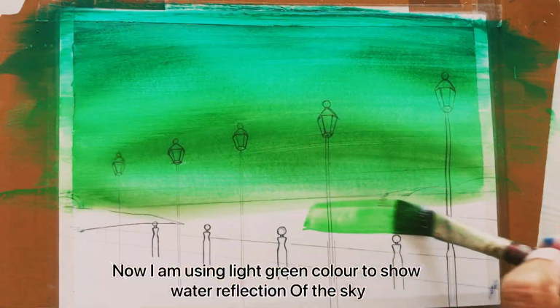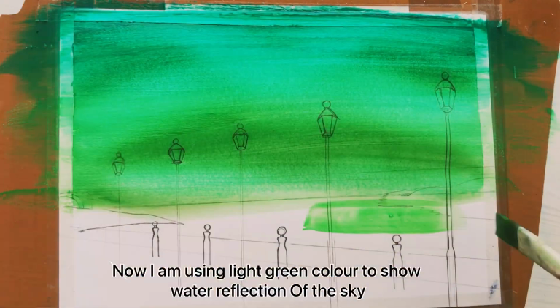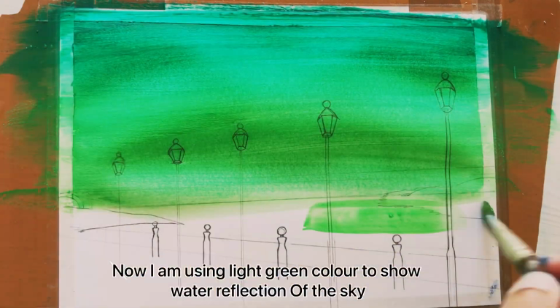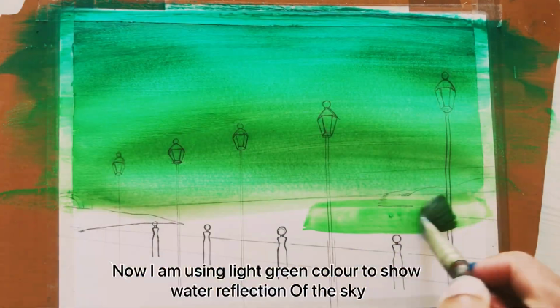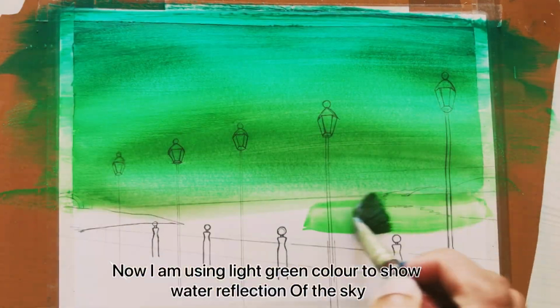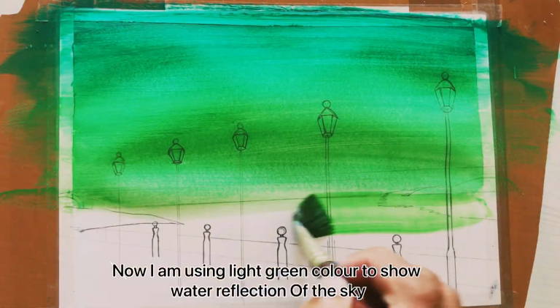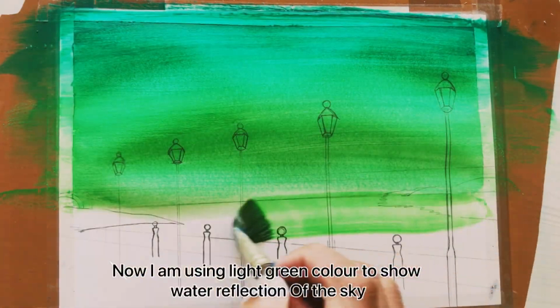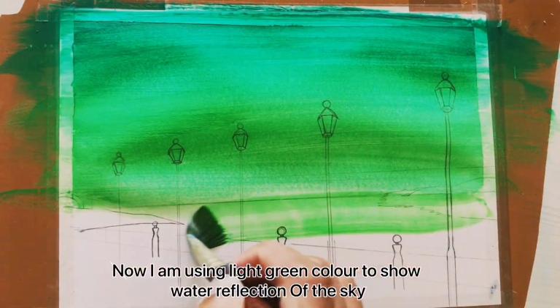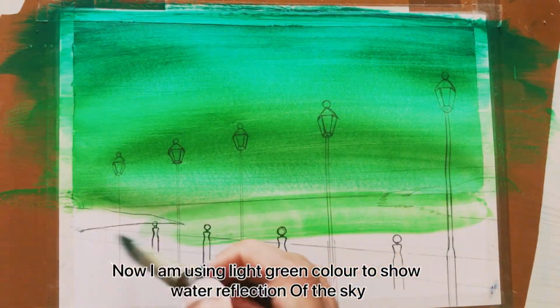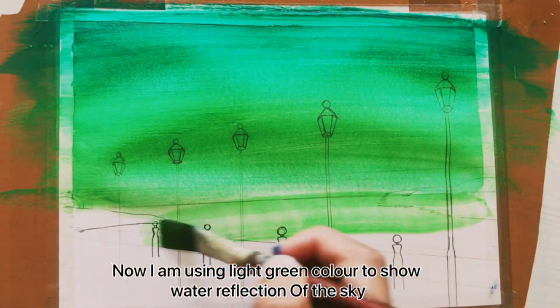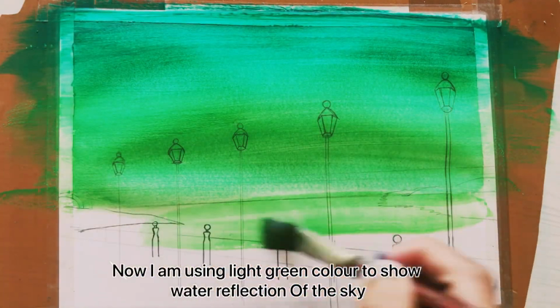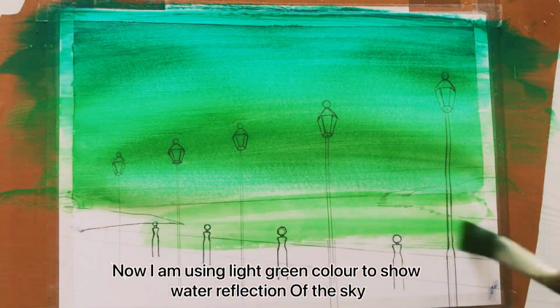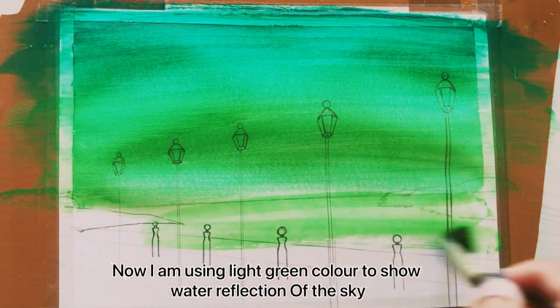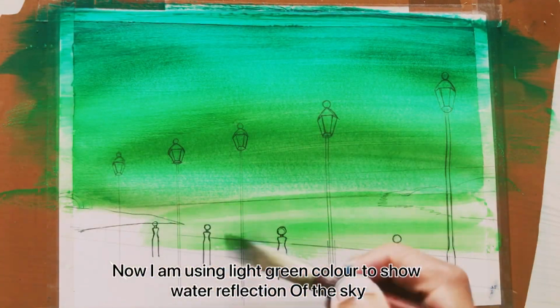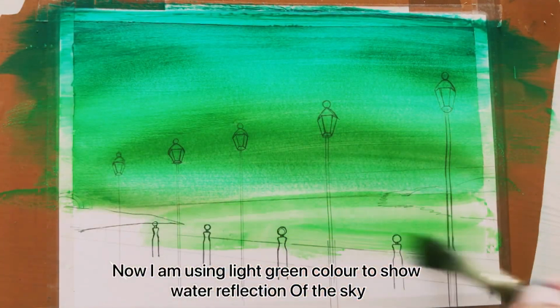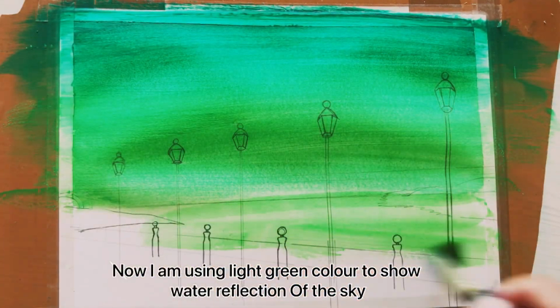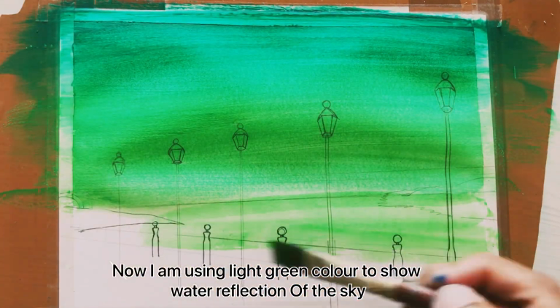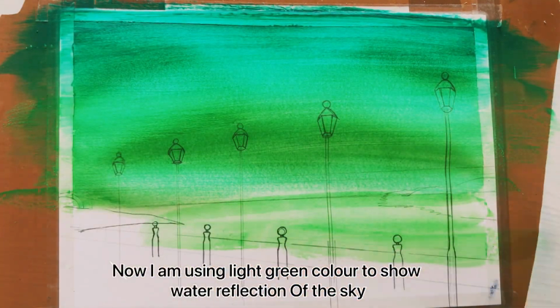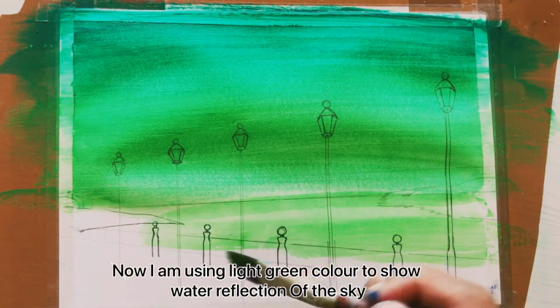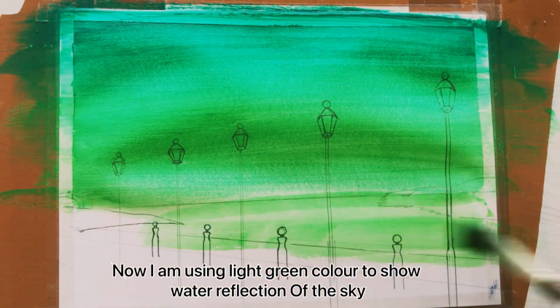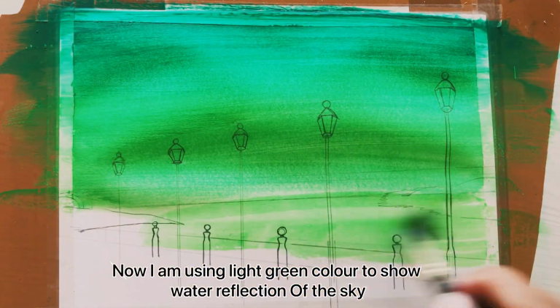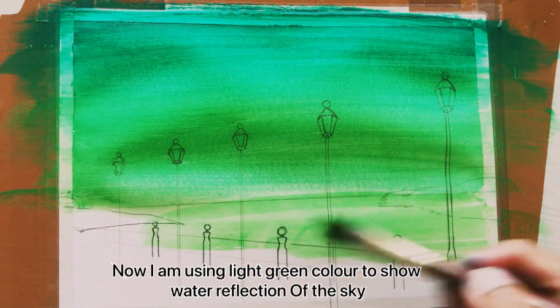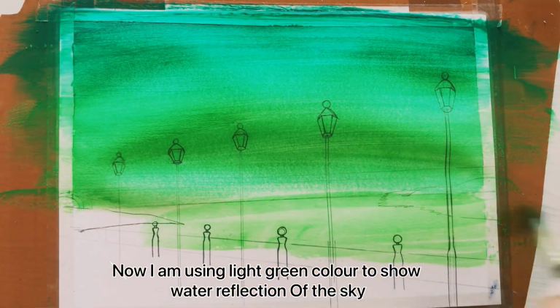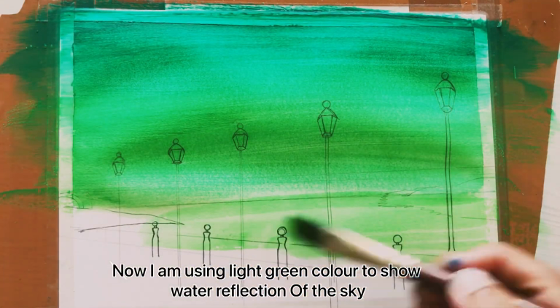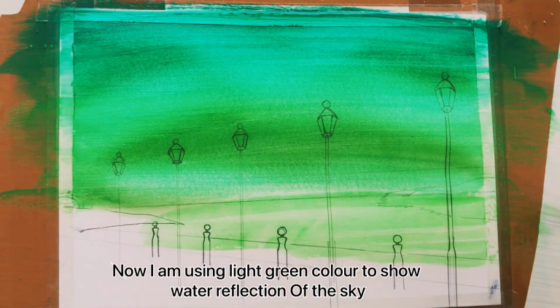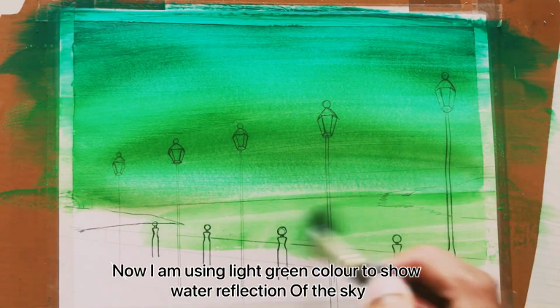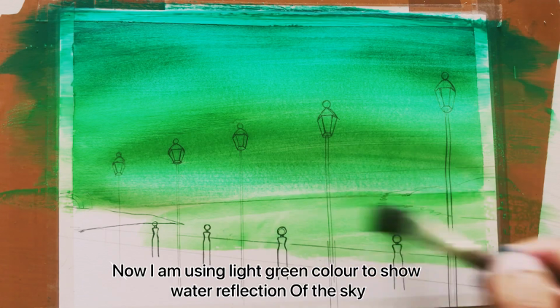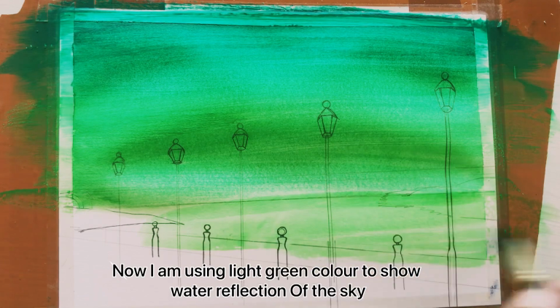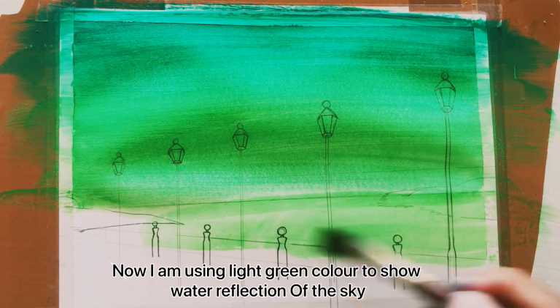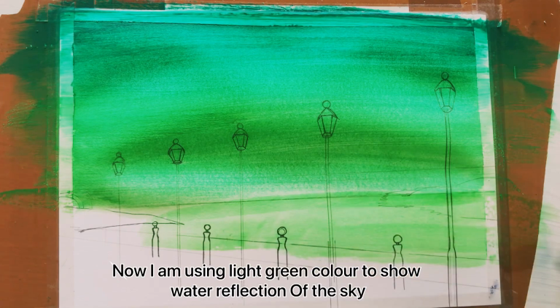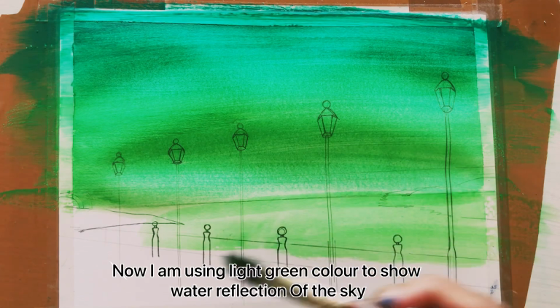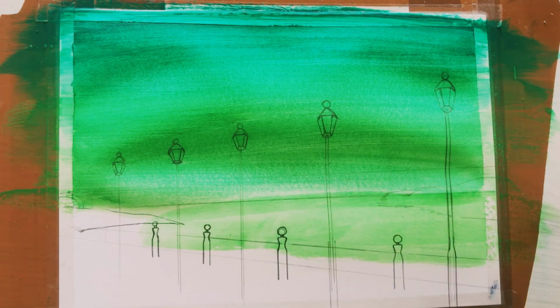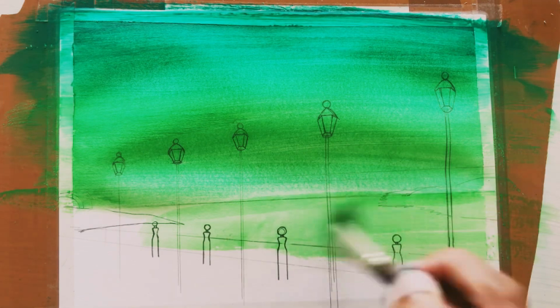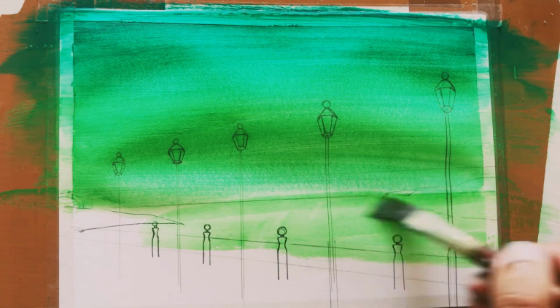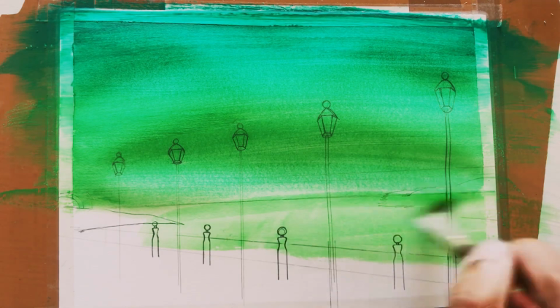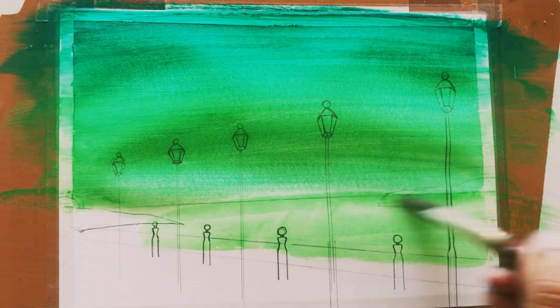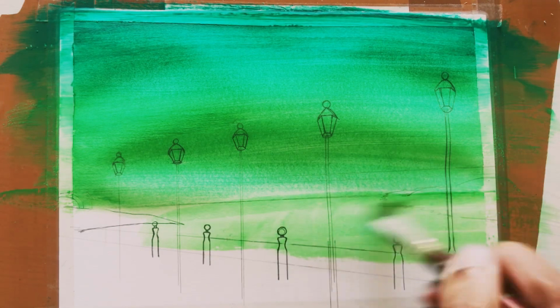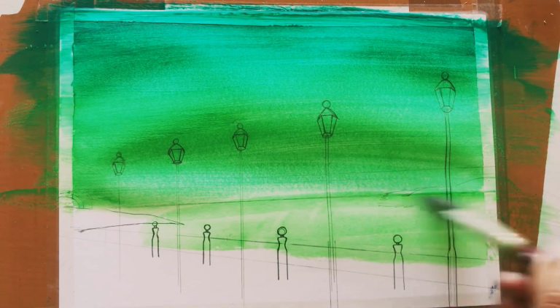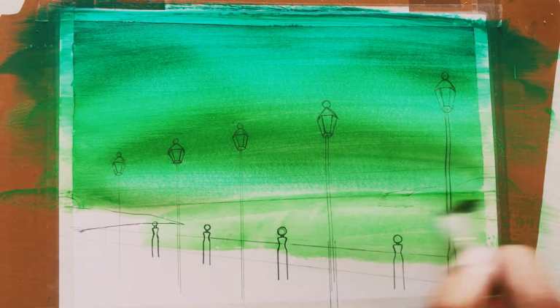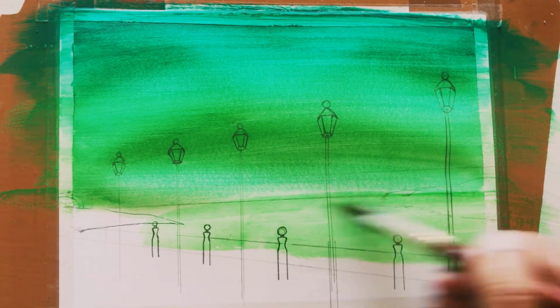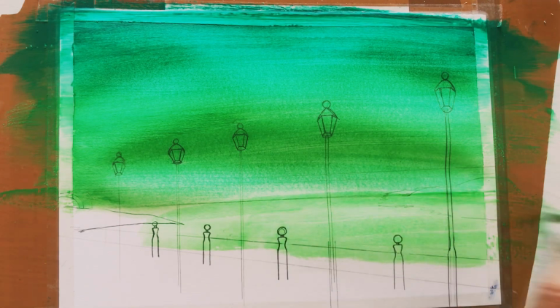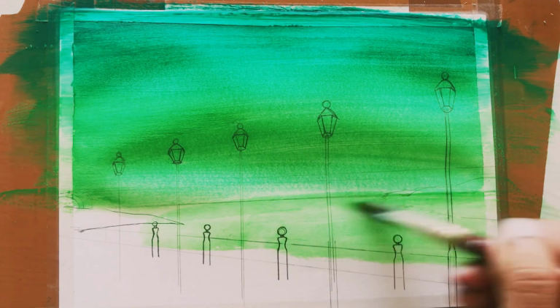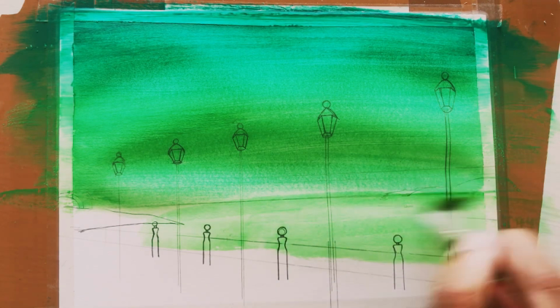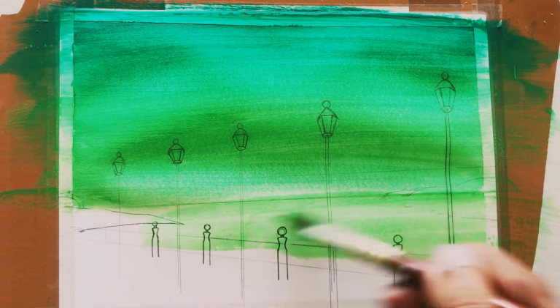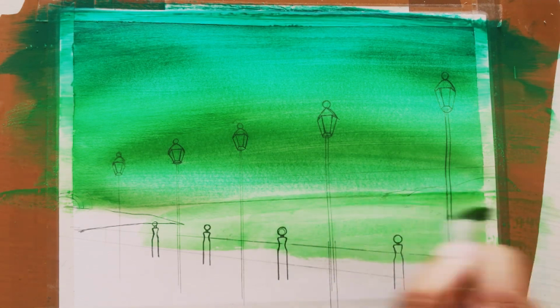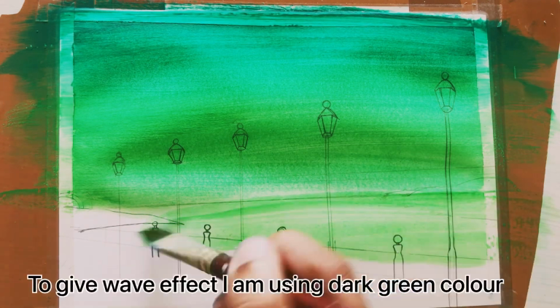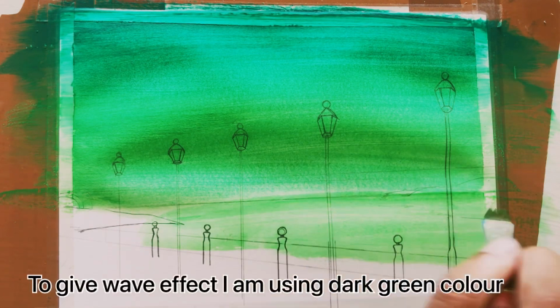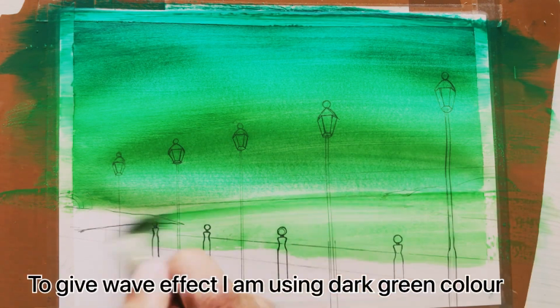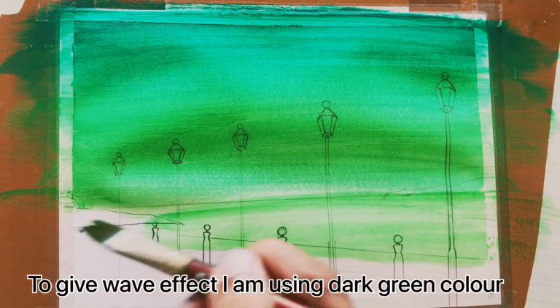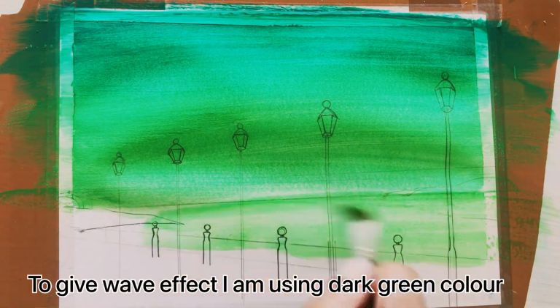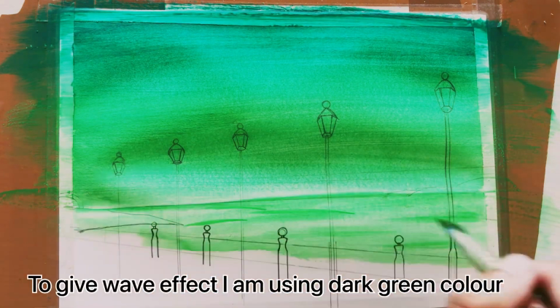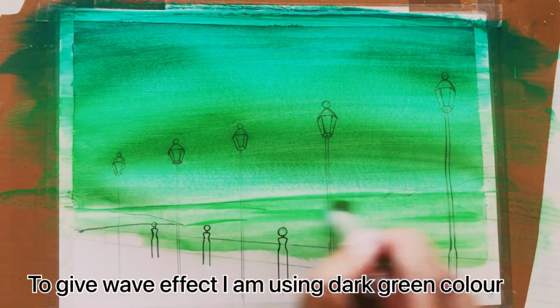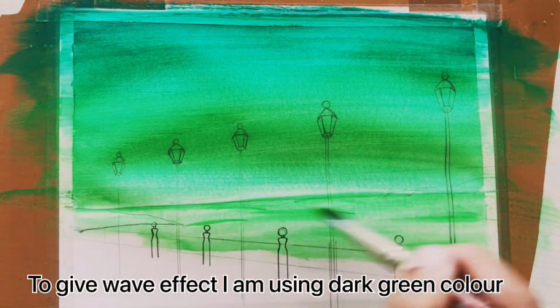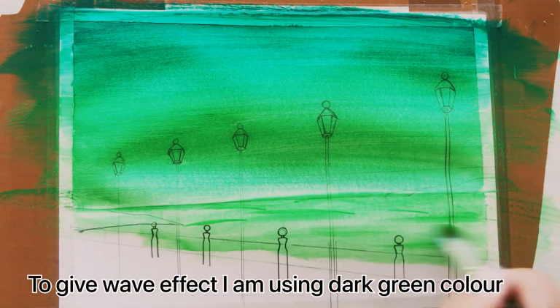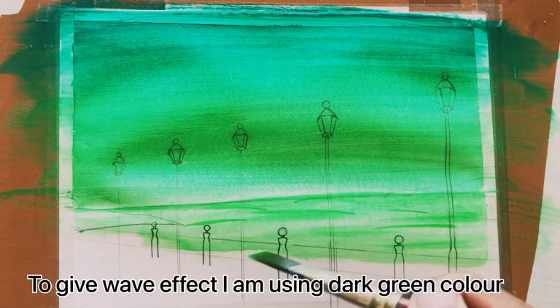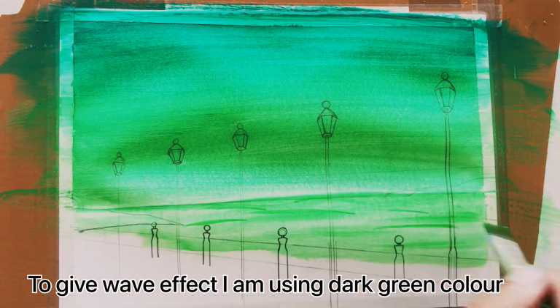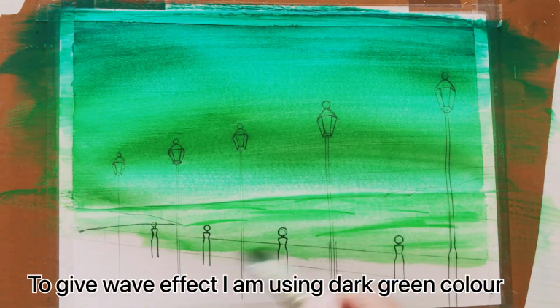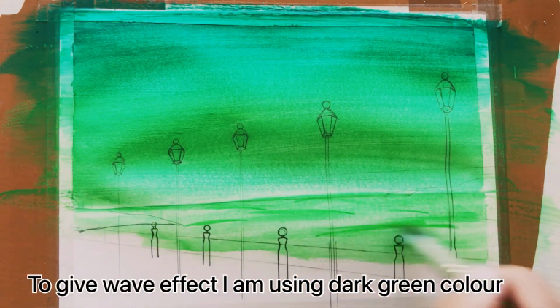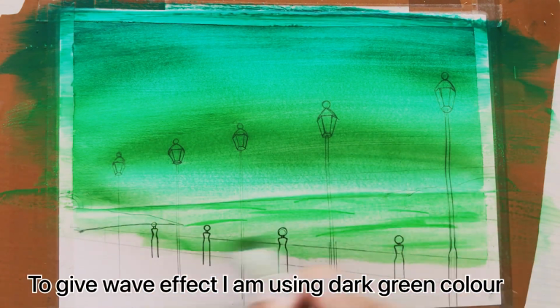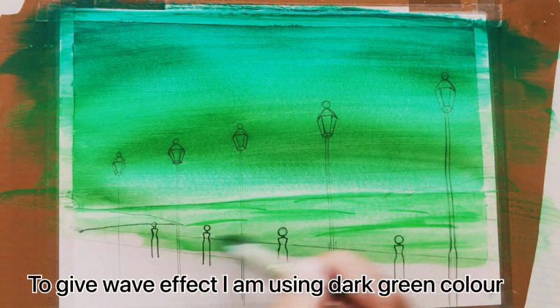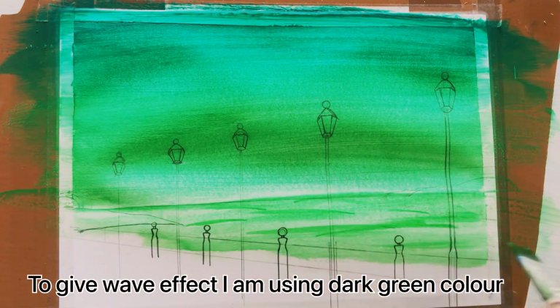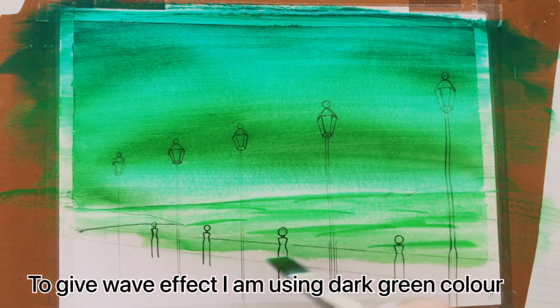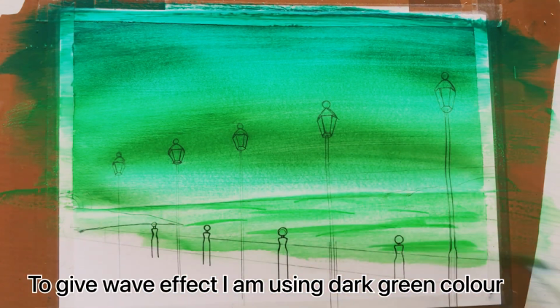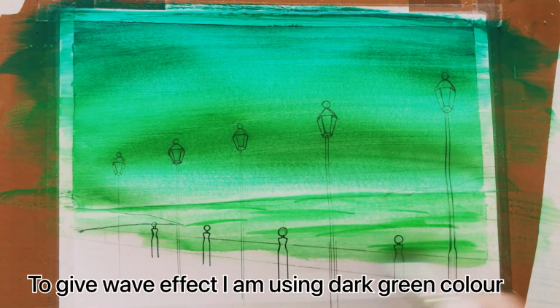Now I am using light green color to show water reflection of the sky. To give wave effect, I am using dark green color.